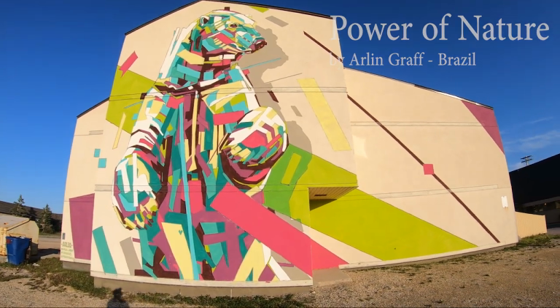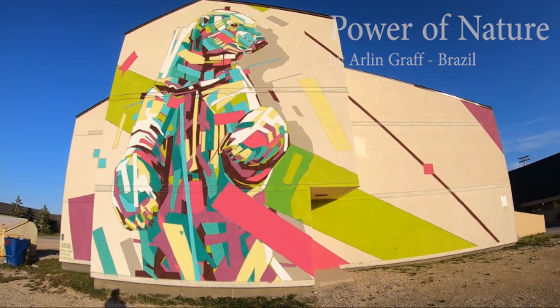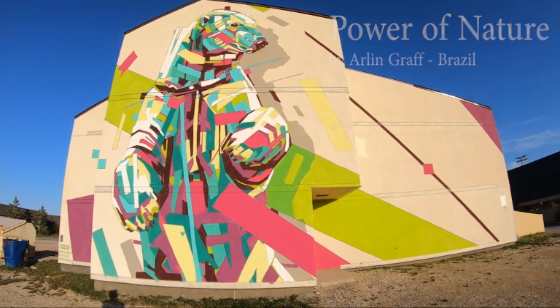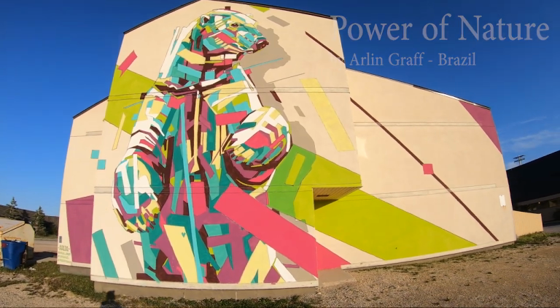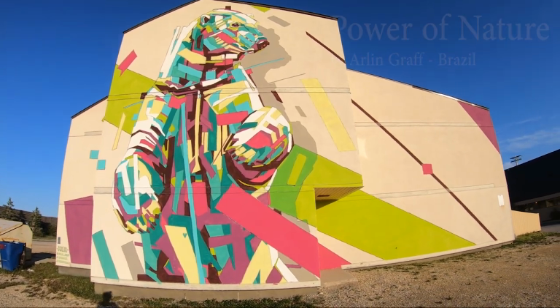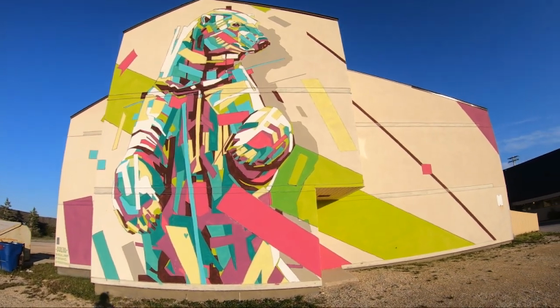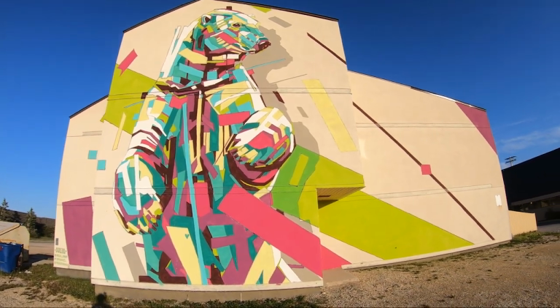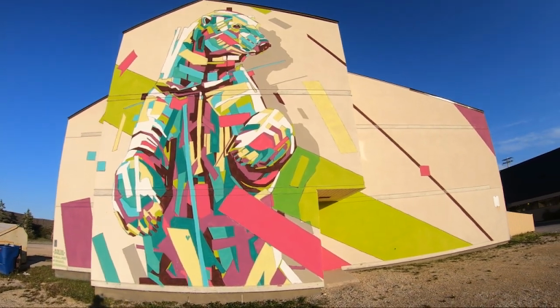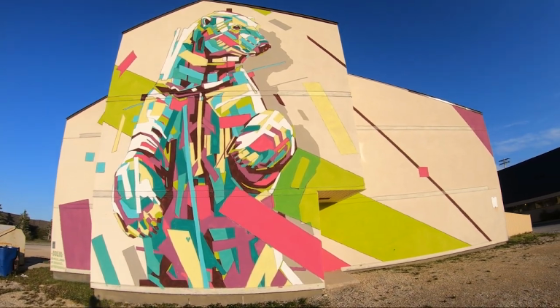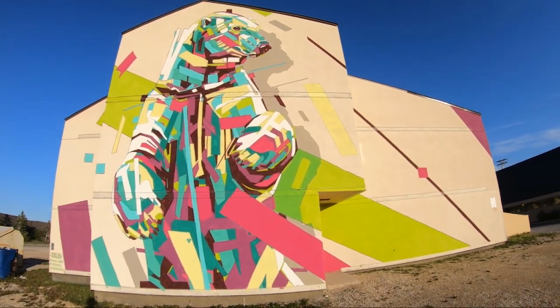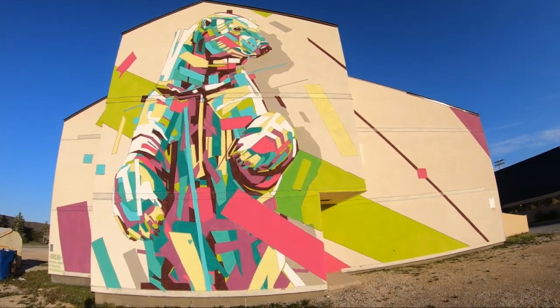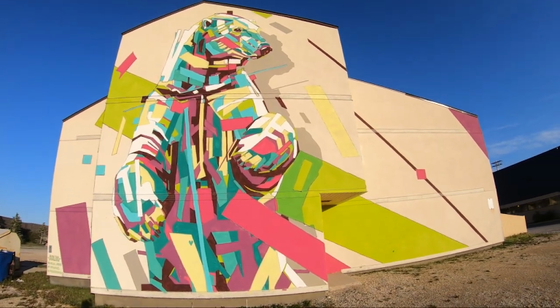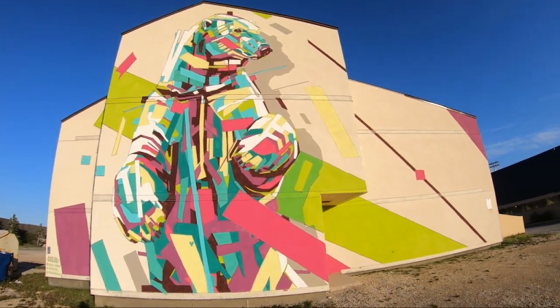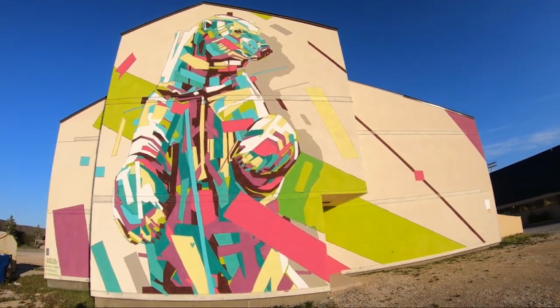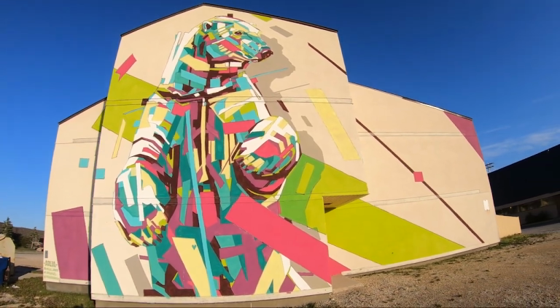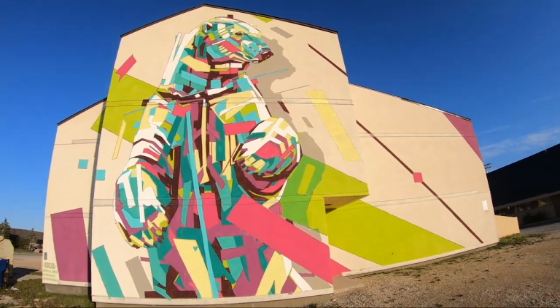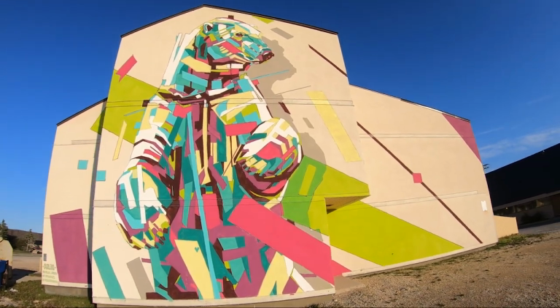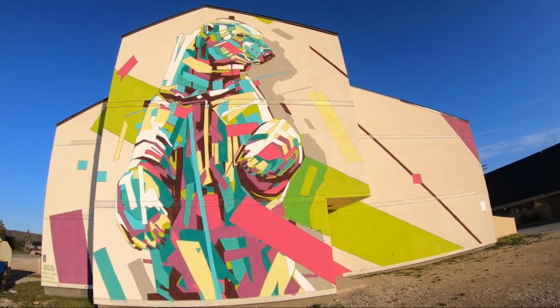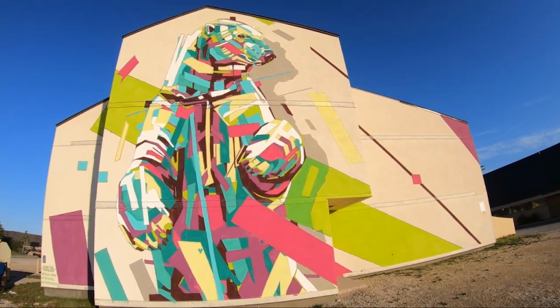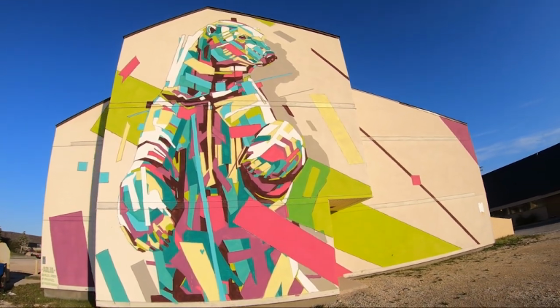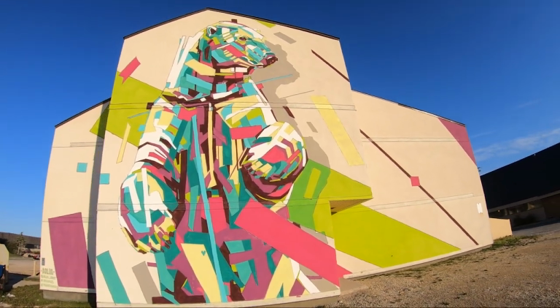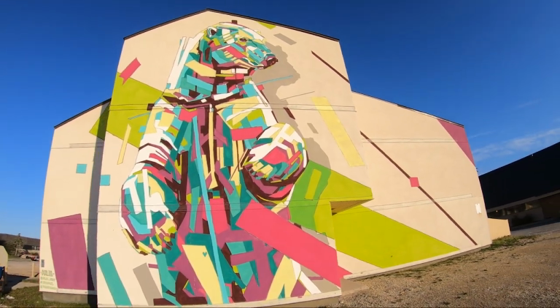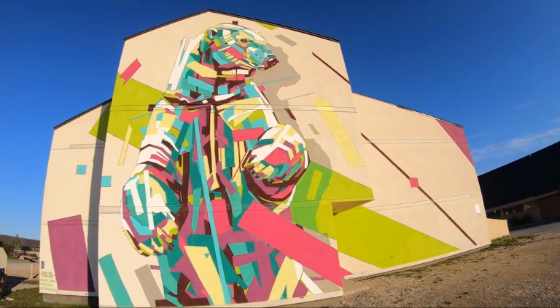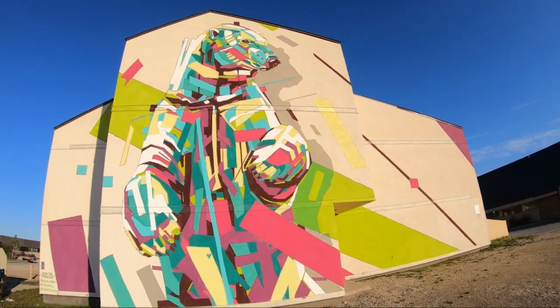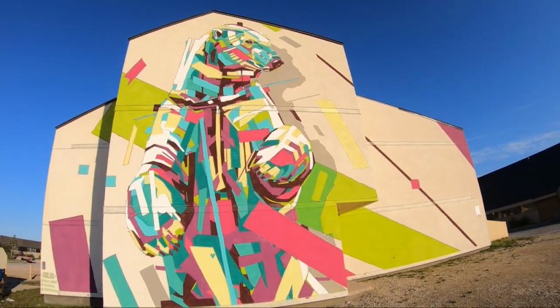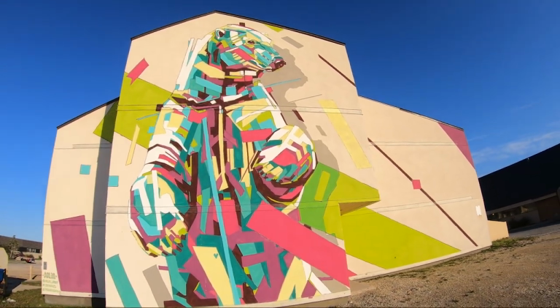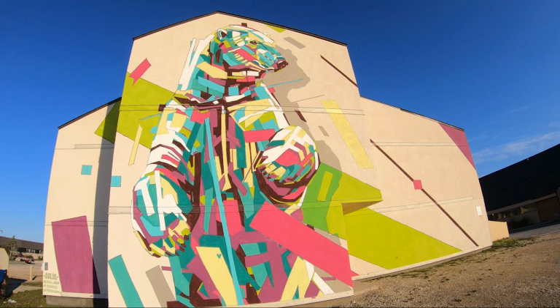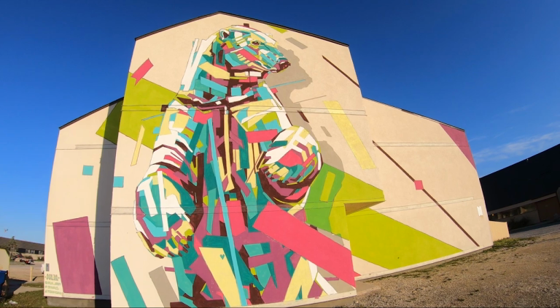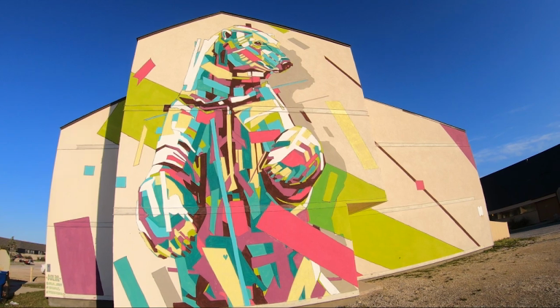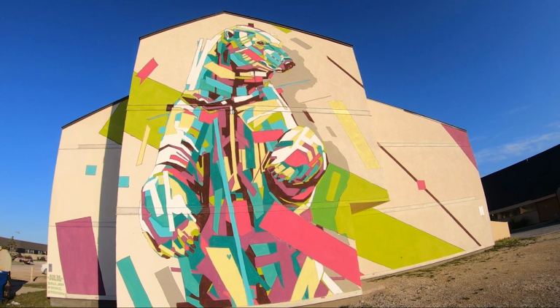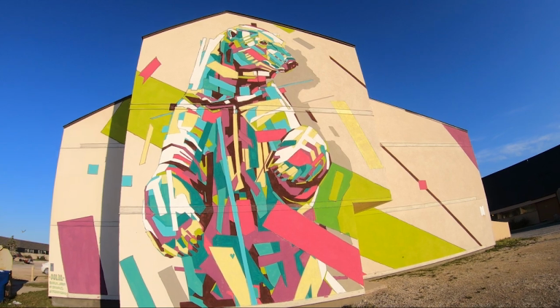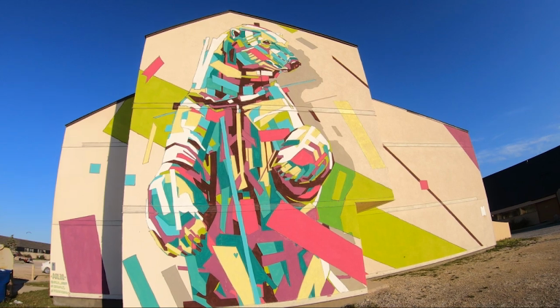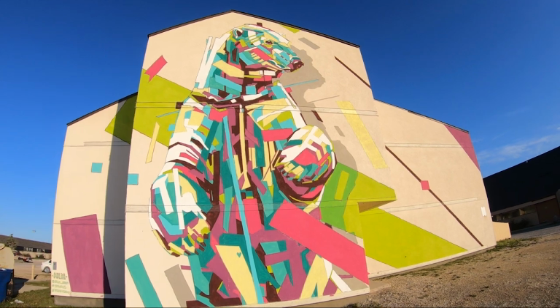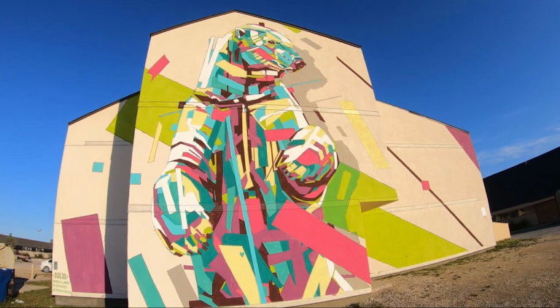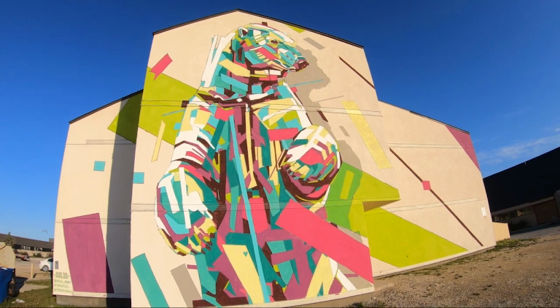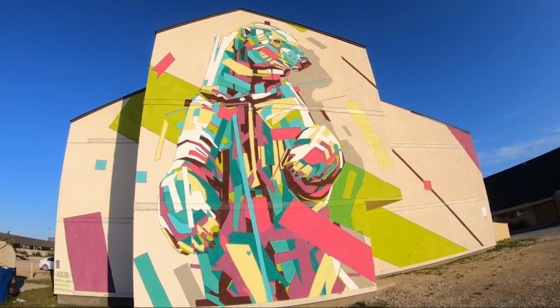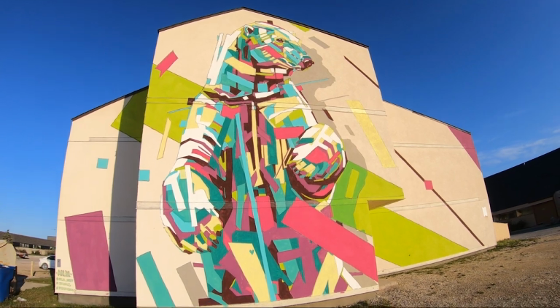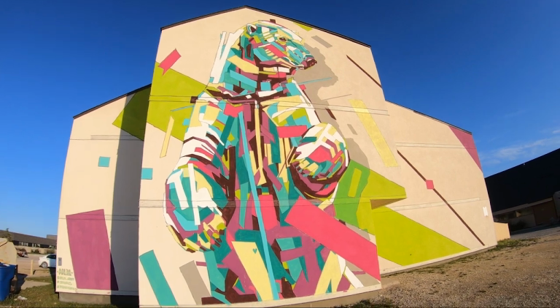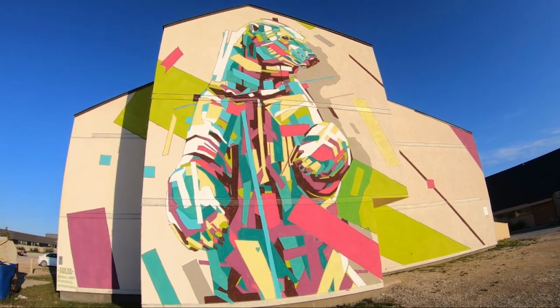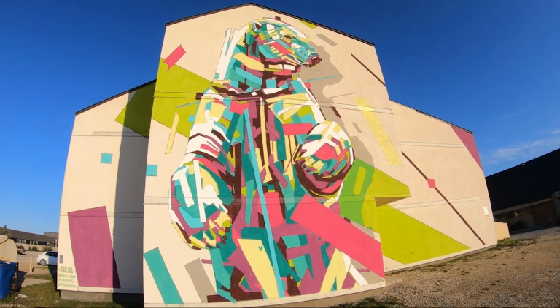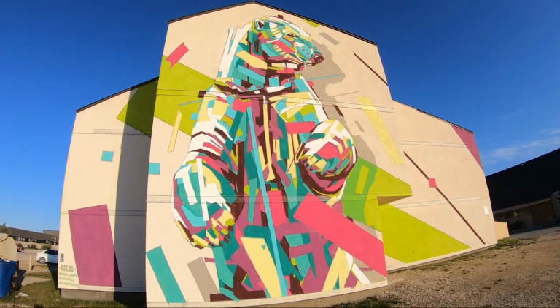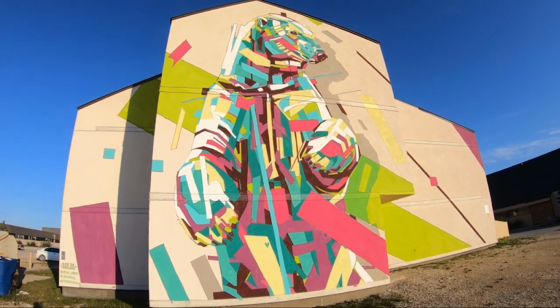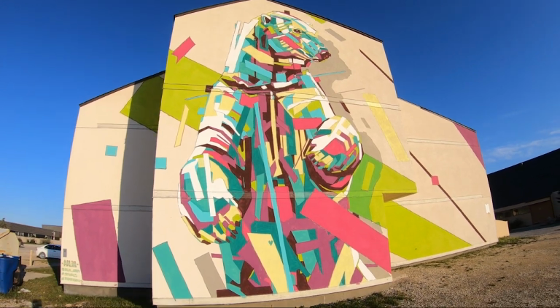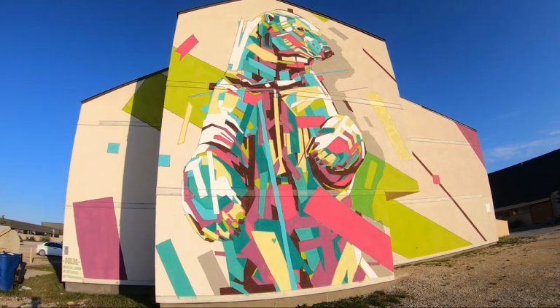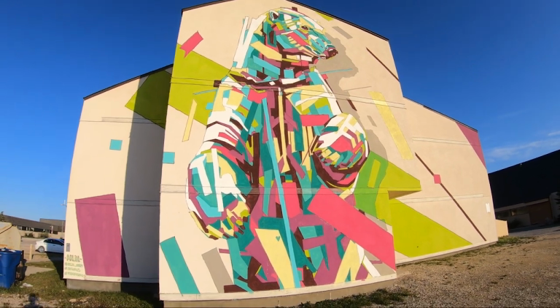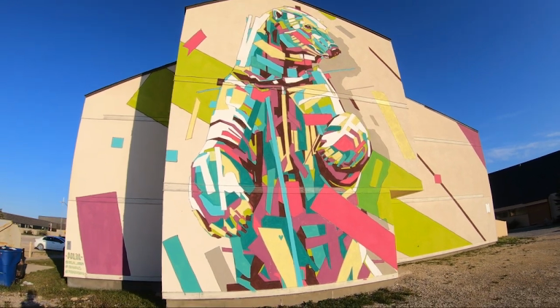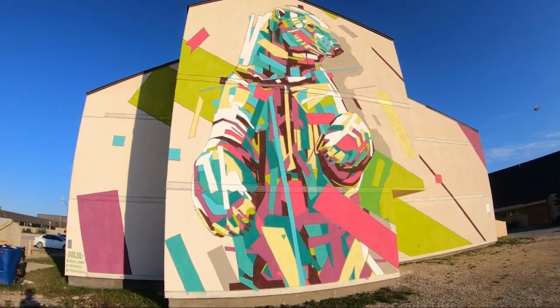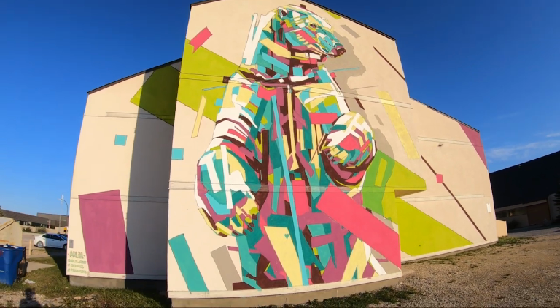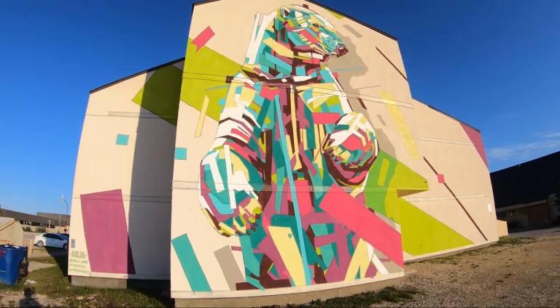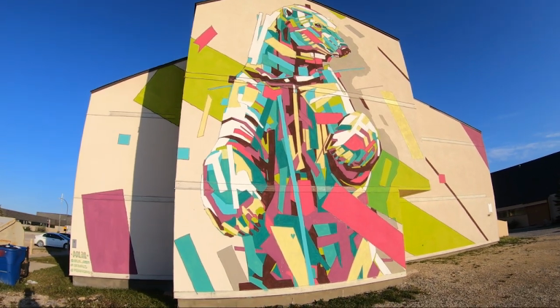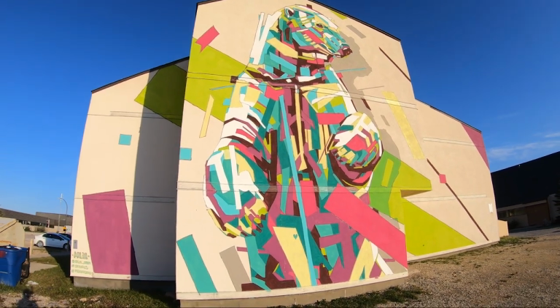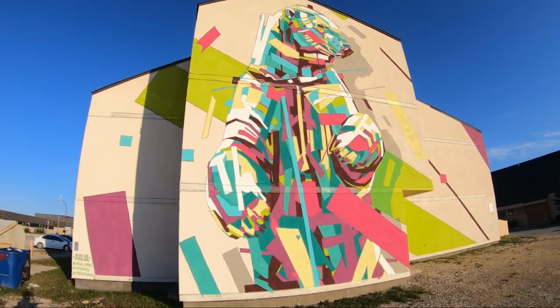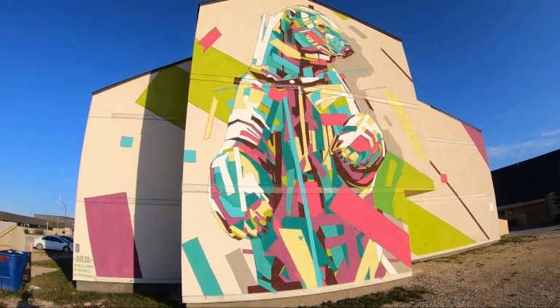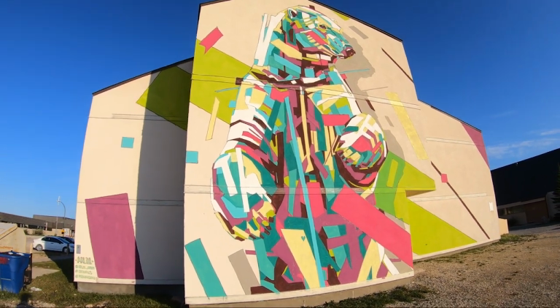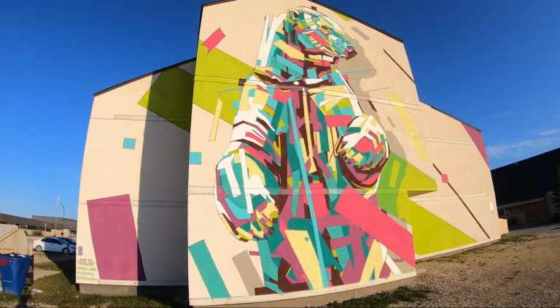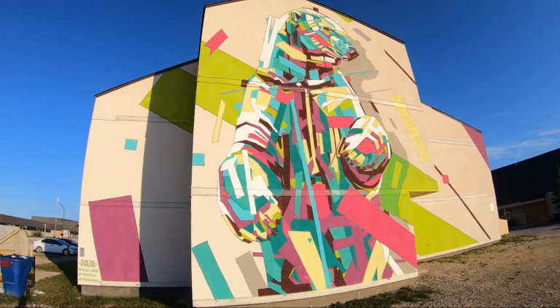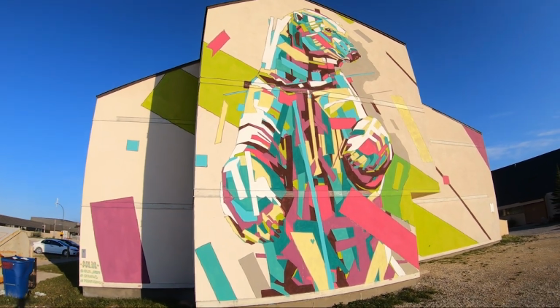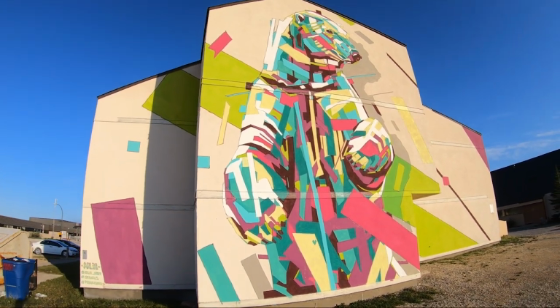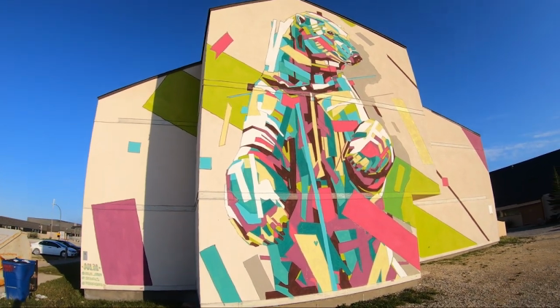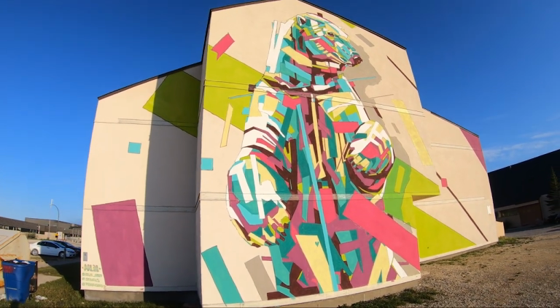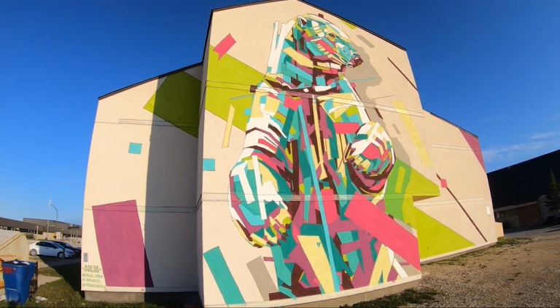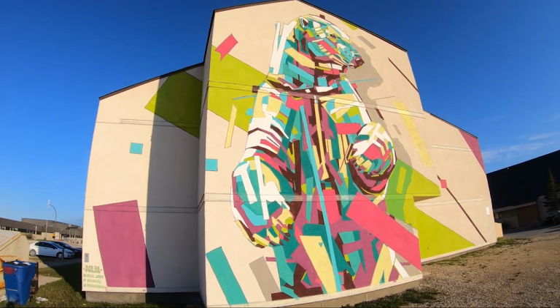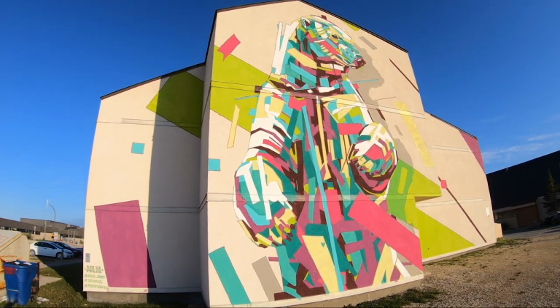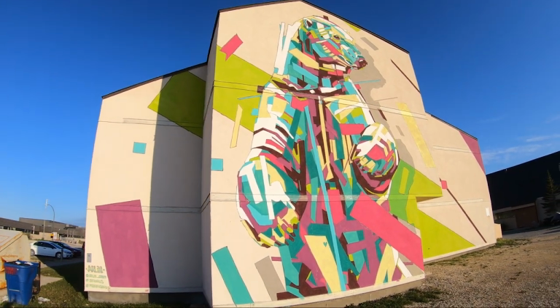Here the artist uses pieces and fragments trying to express a way to fix what we have destroyed in nature.